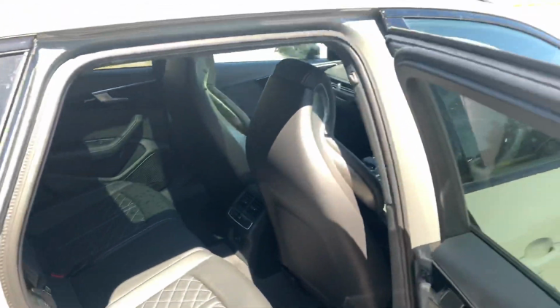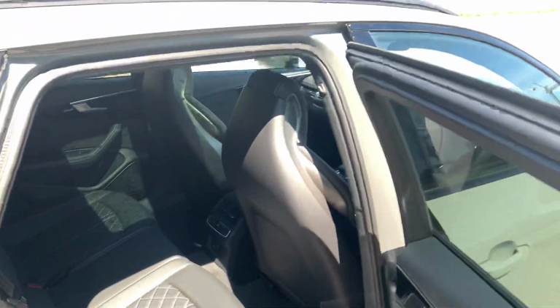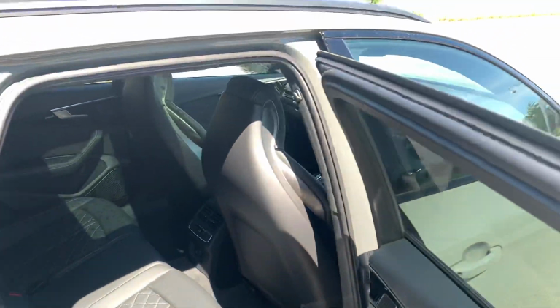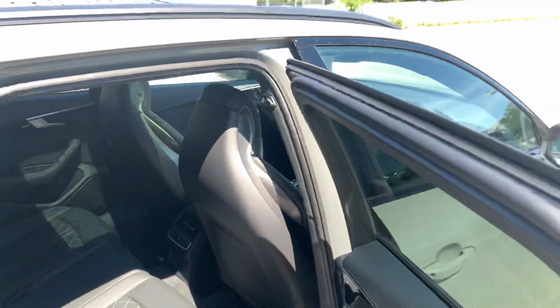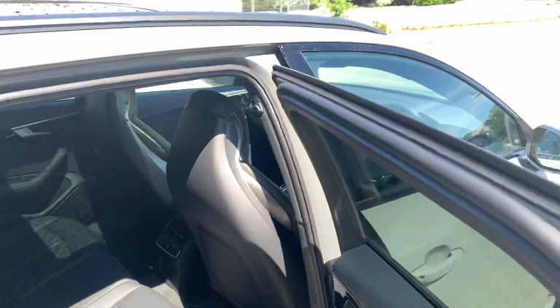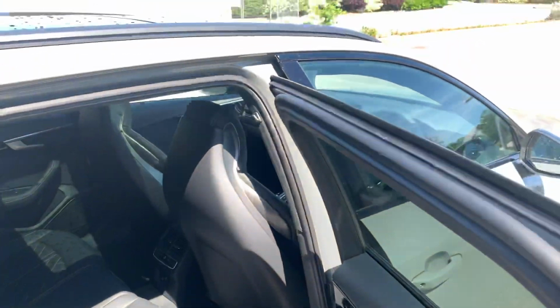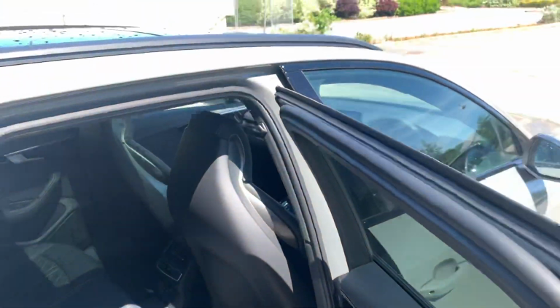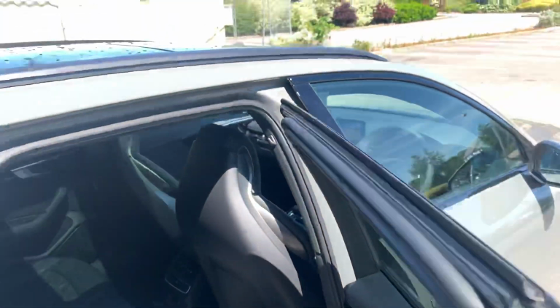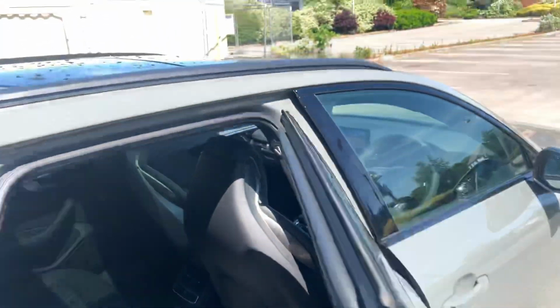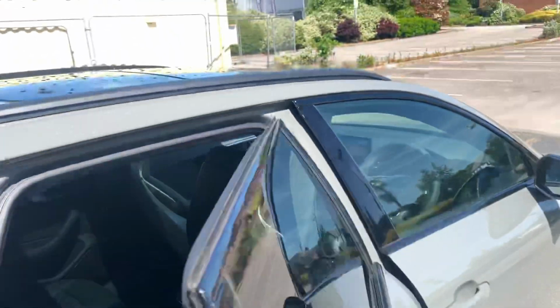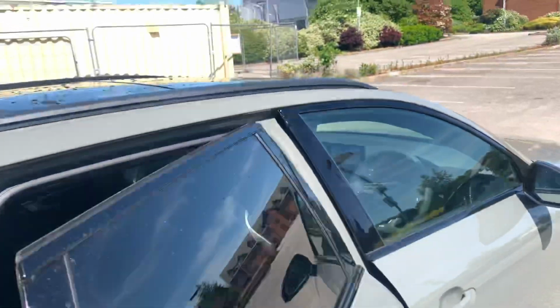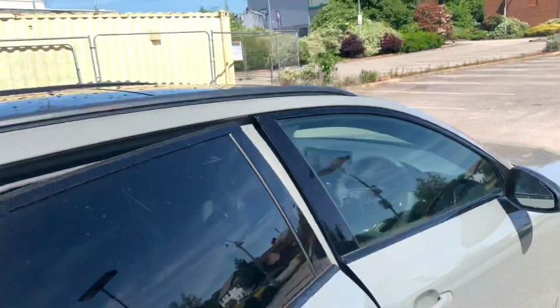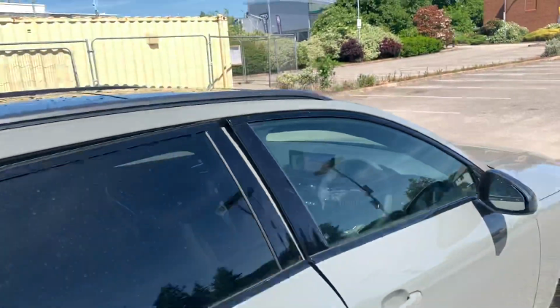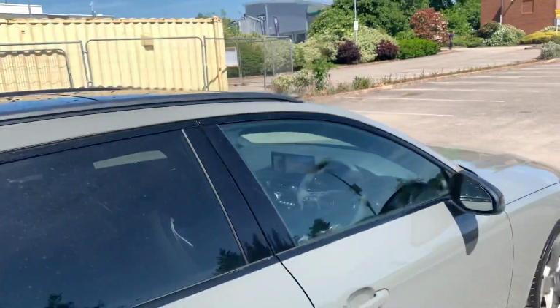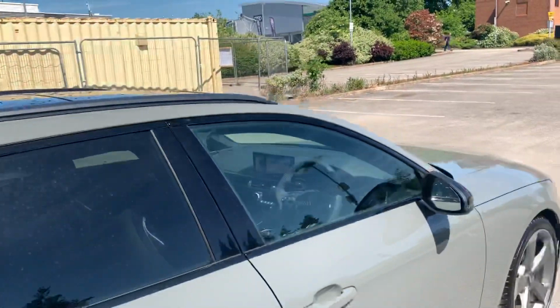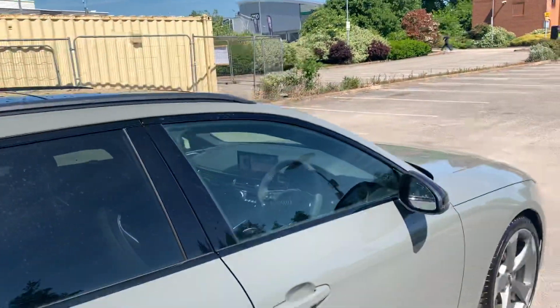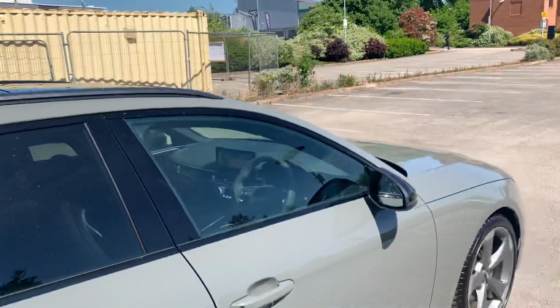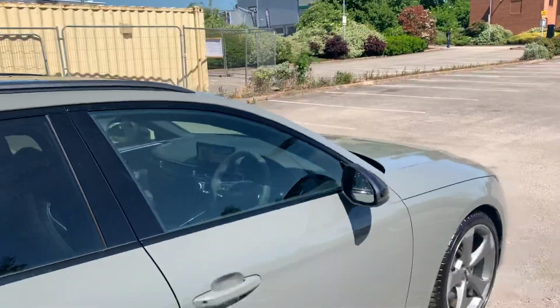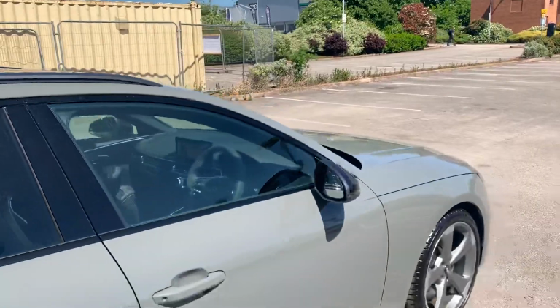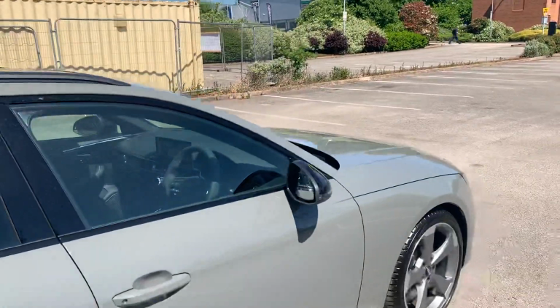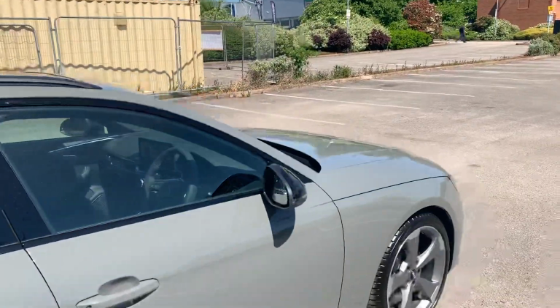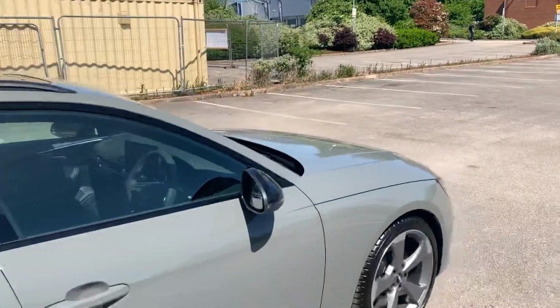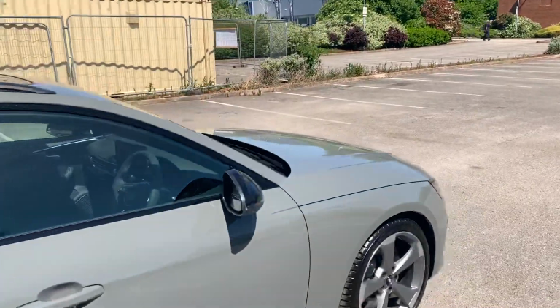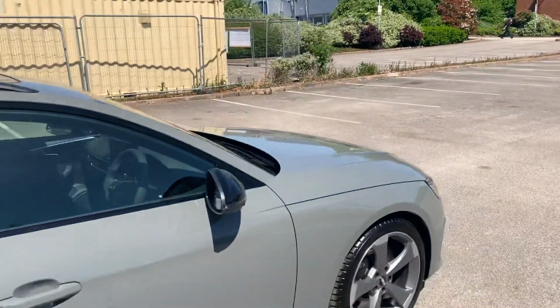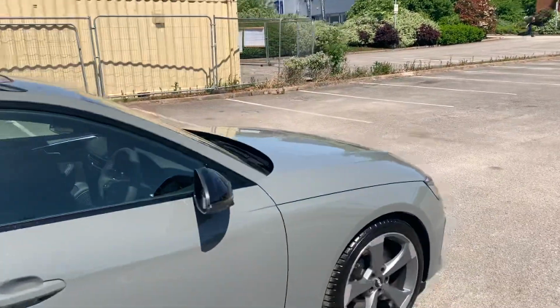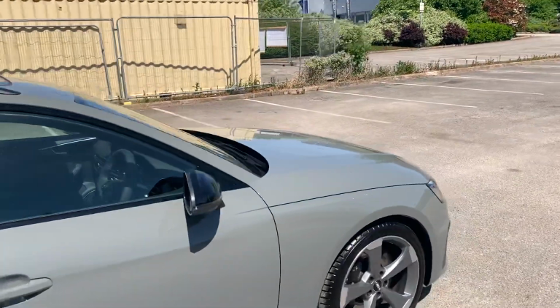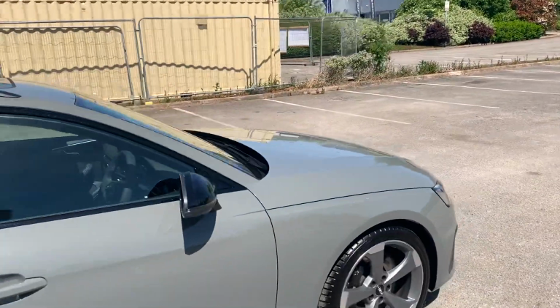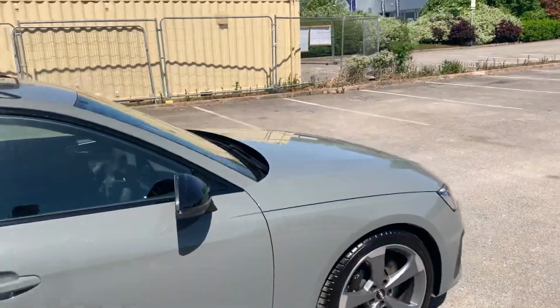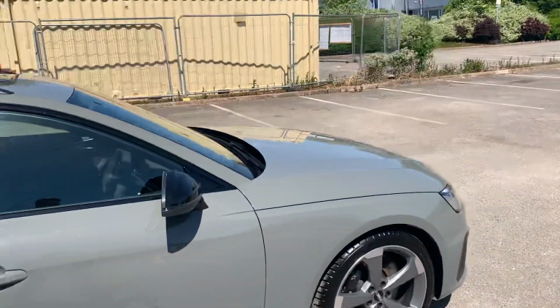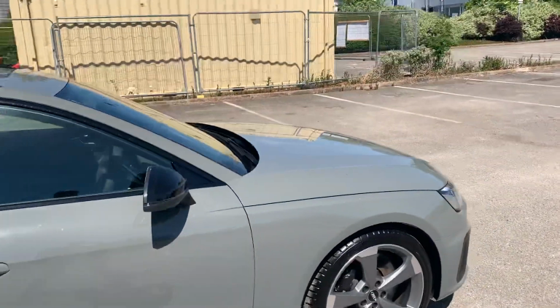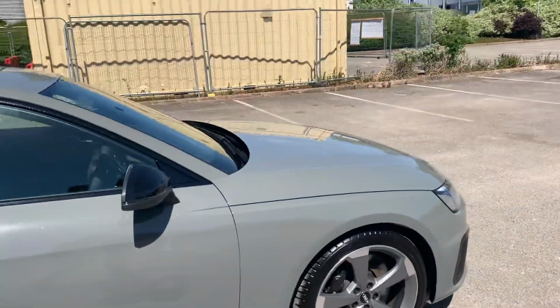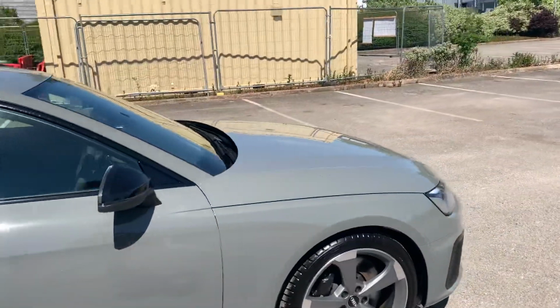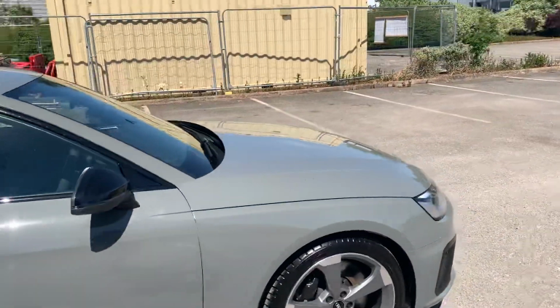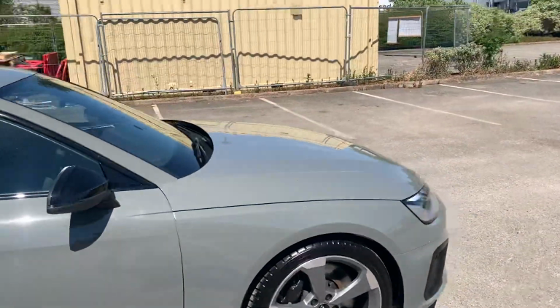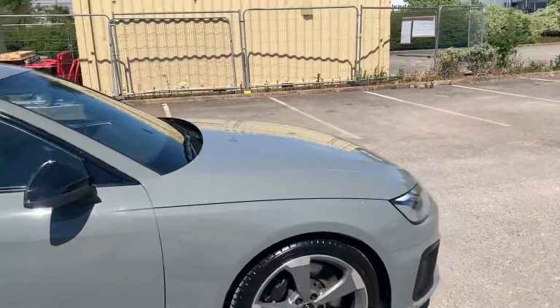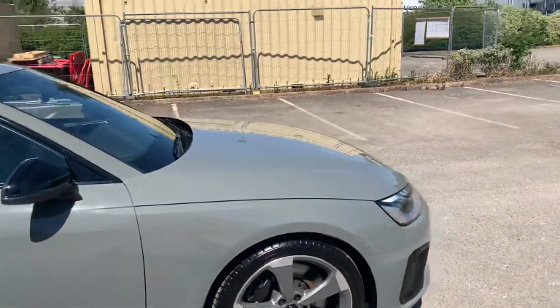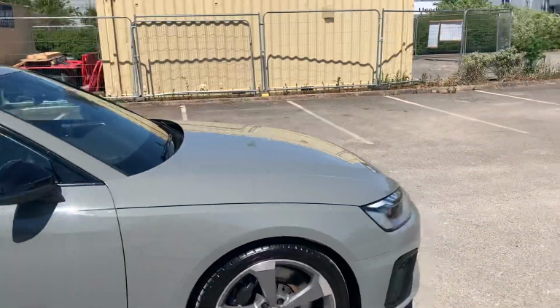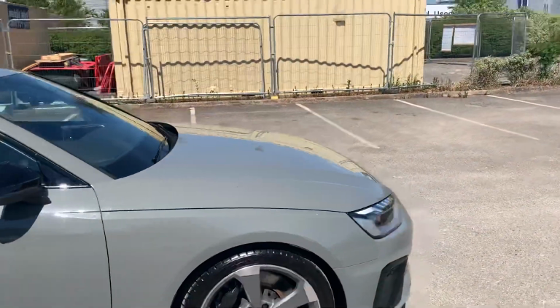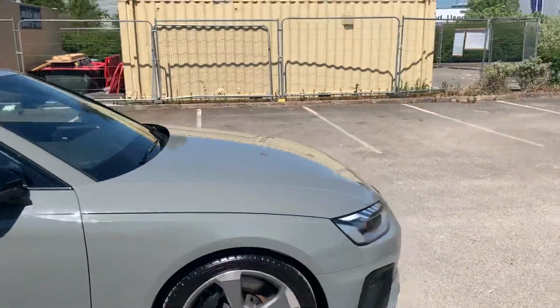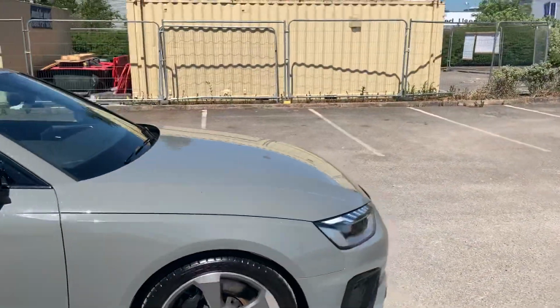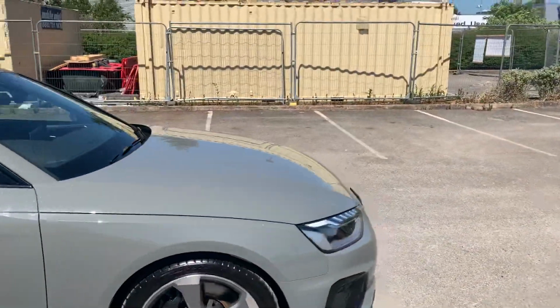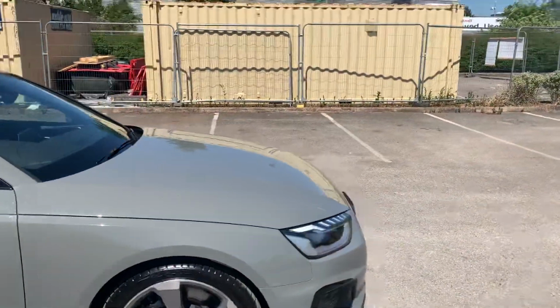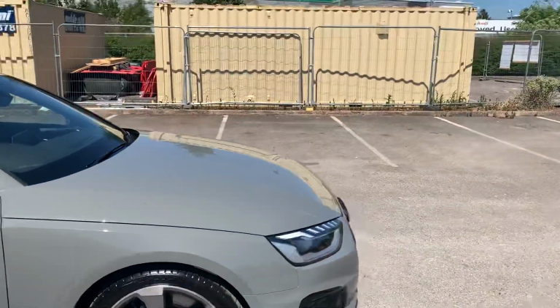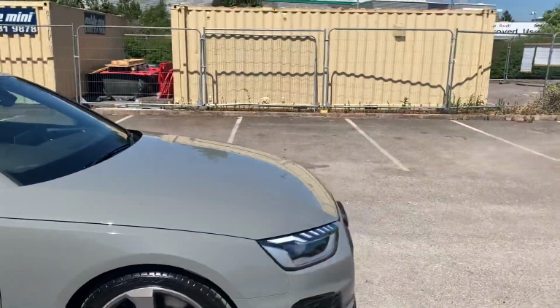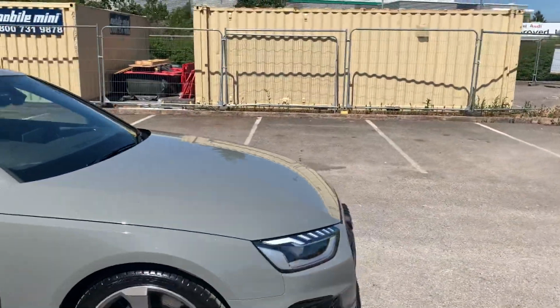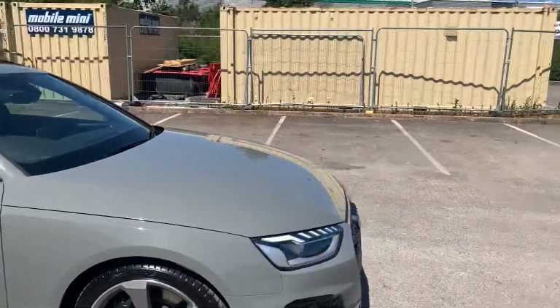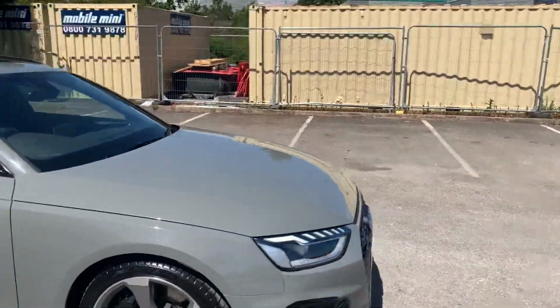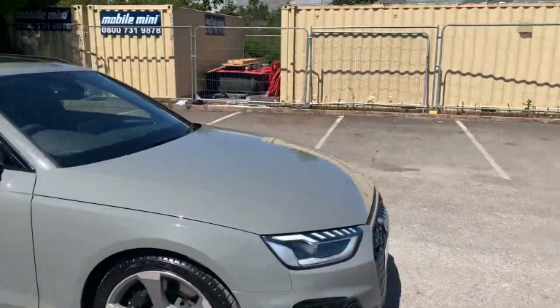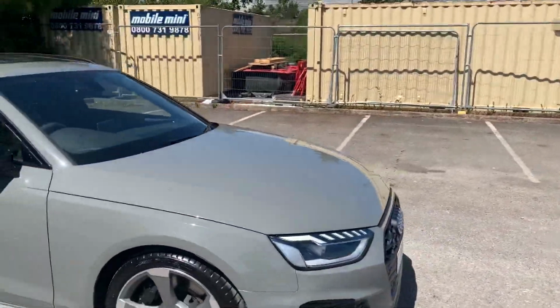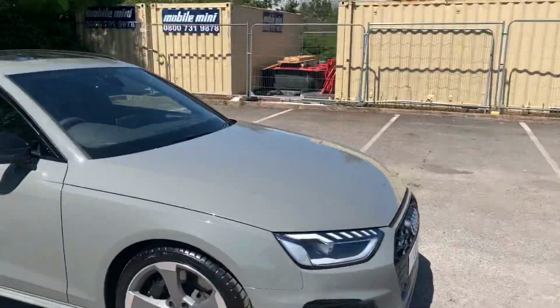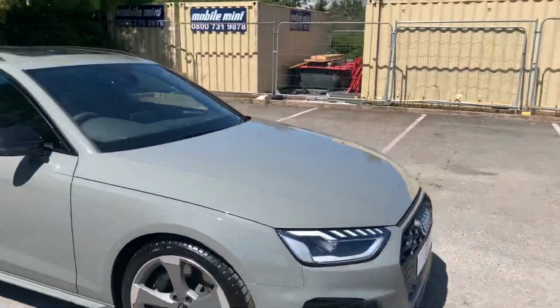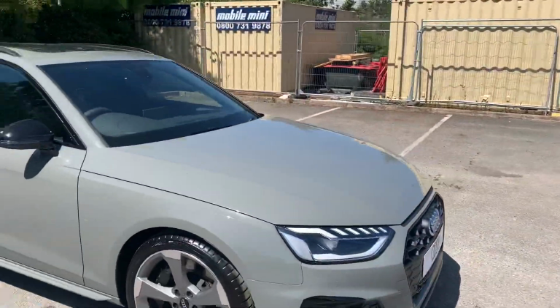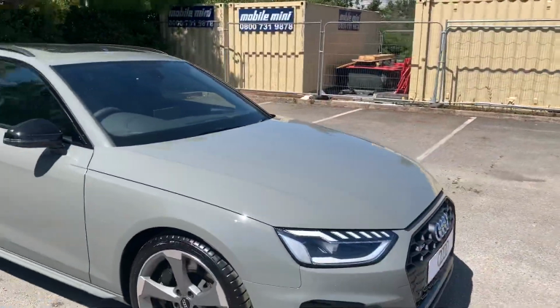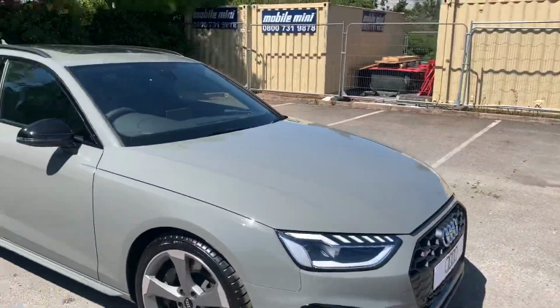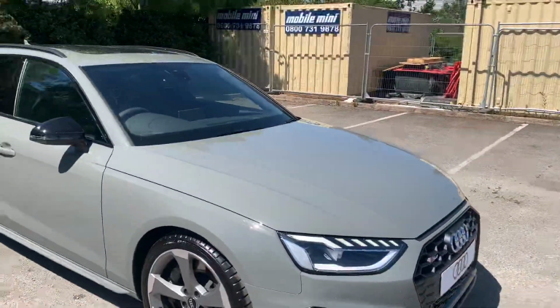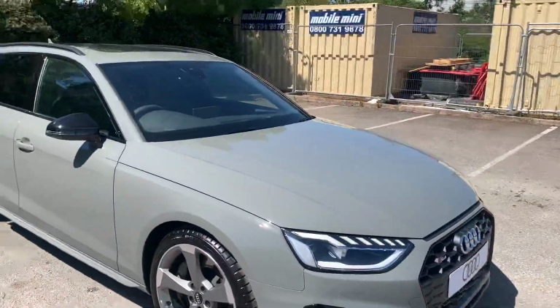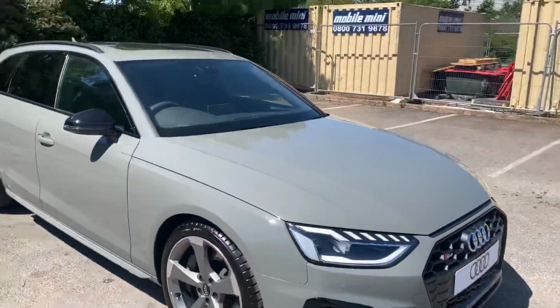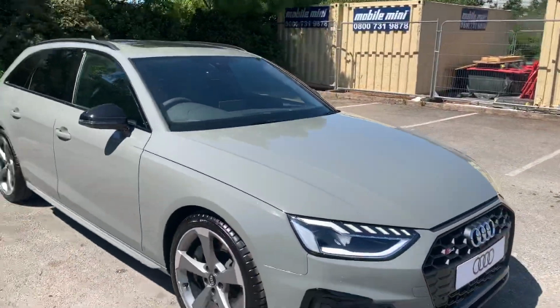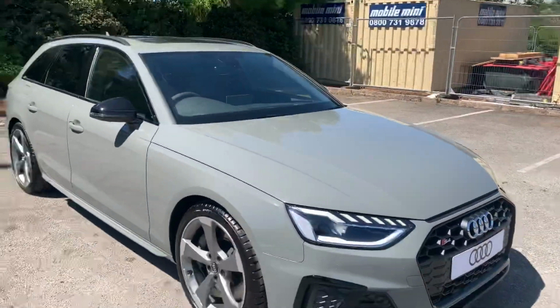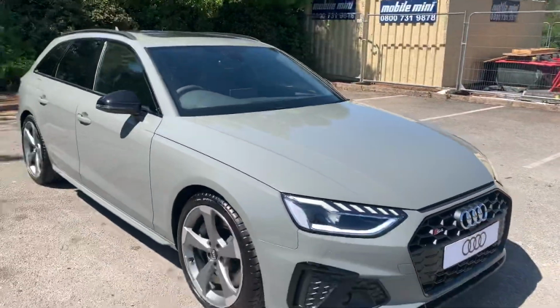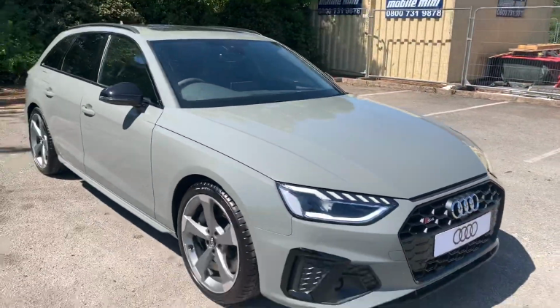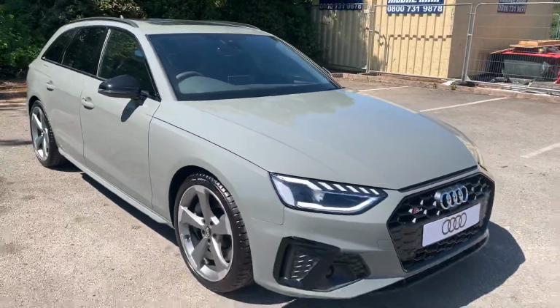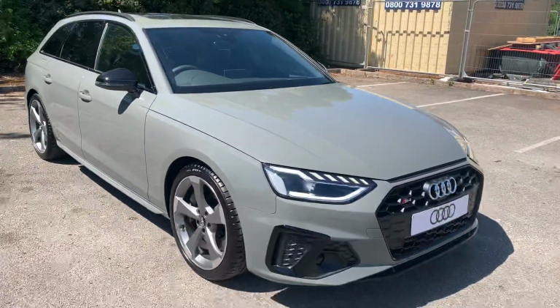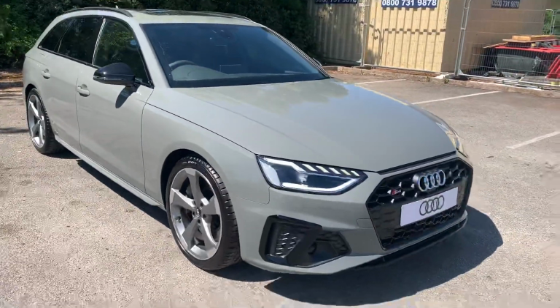If you'd like any more information on this vehicle, please feel free to give Stafford Audi a call at 0785 250 444.